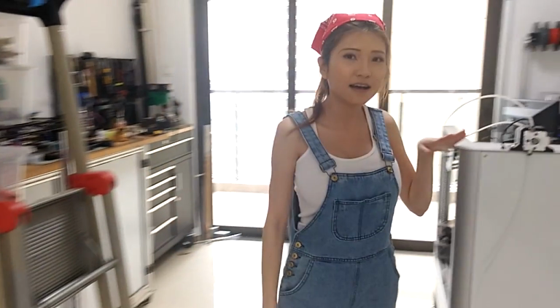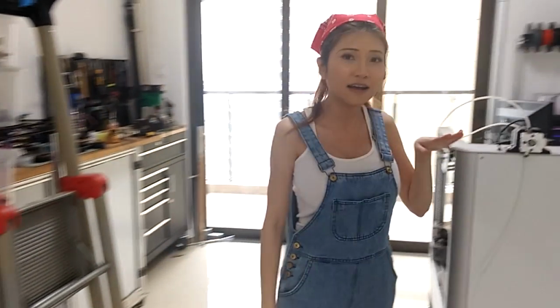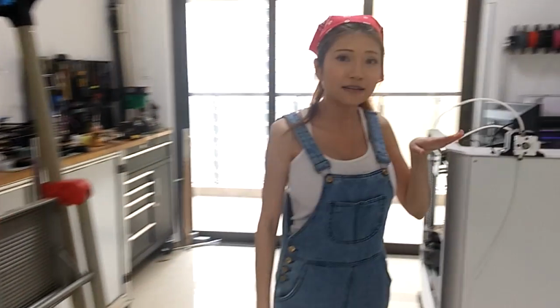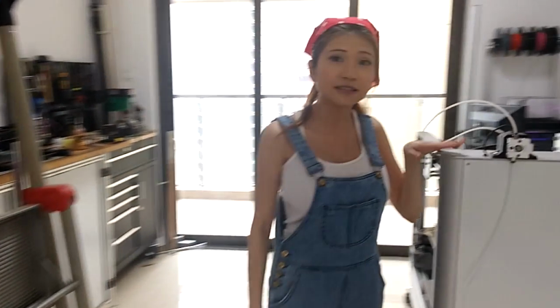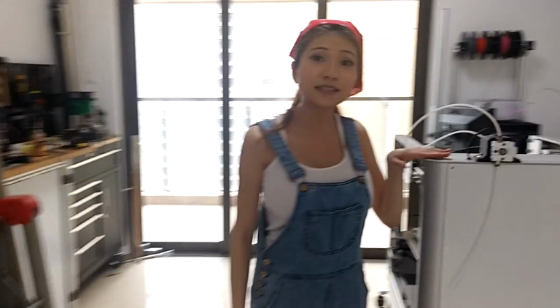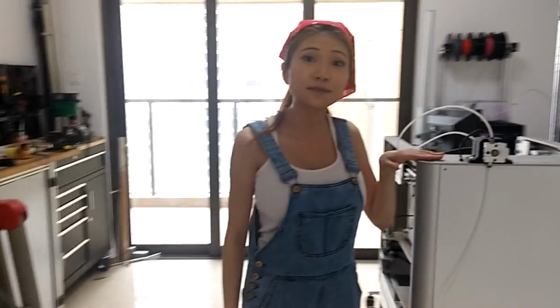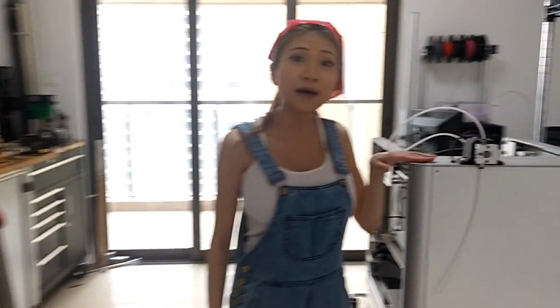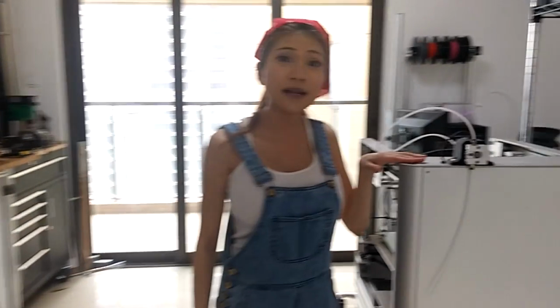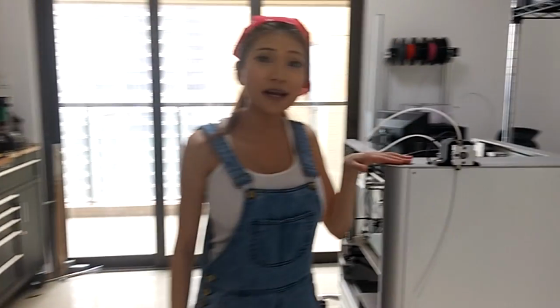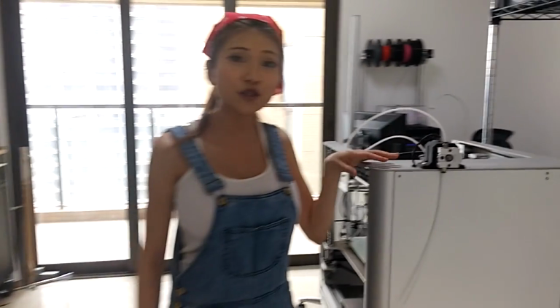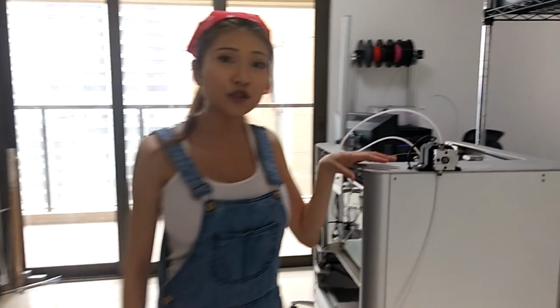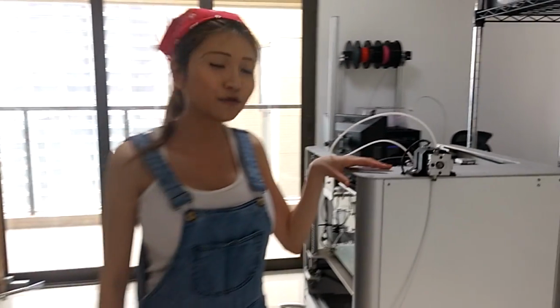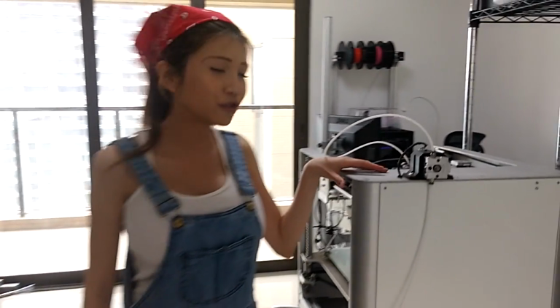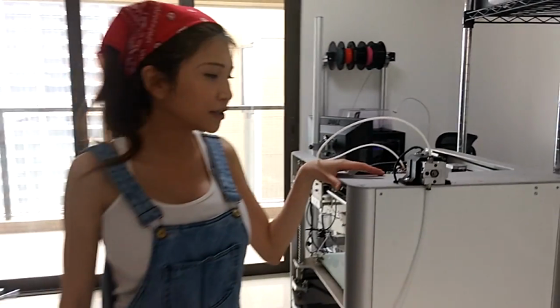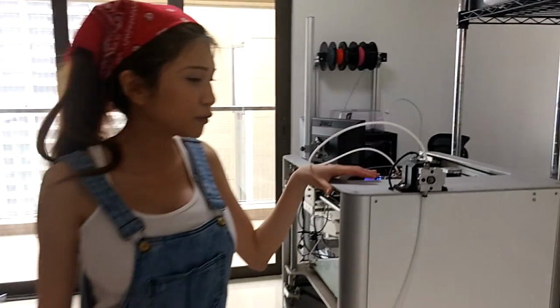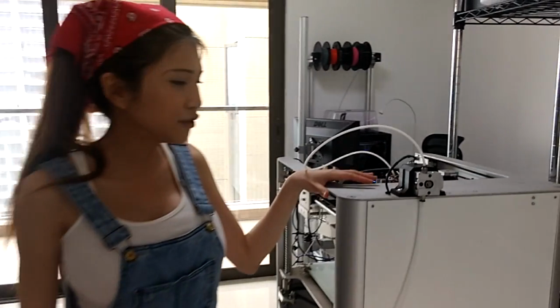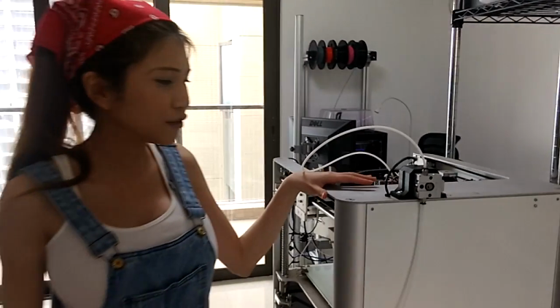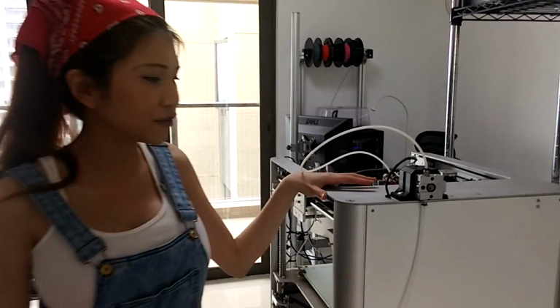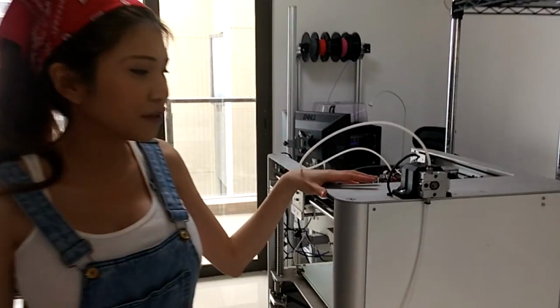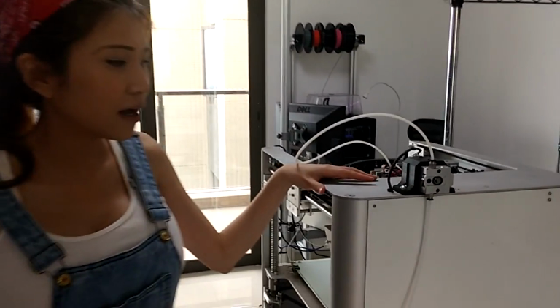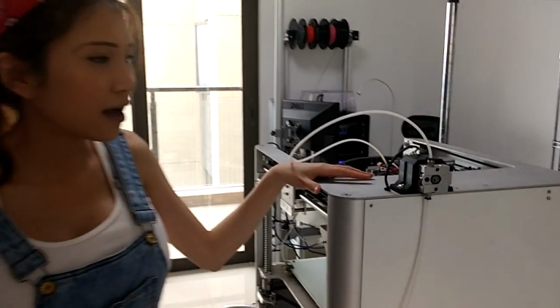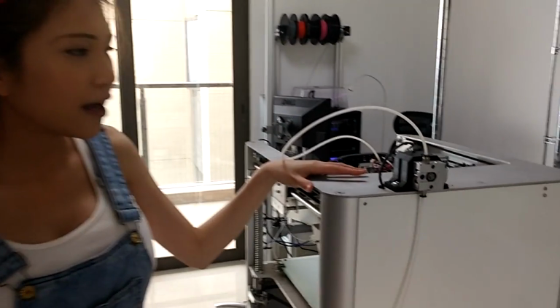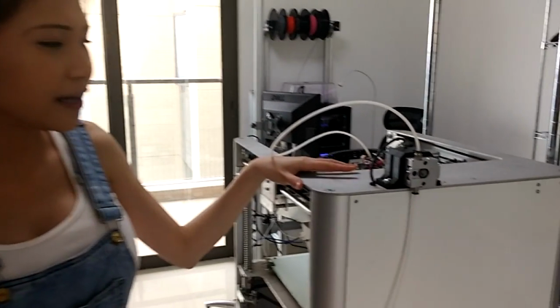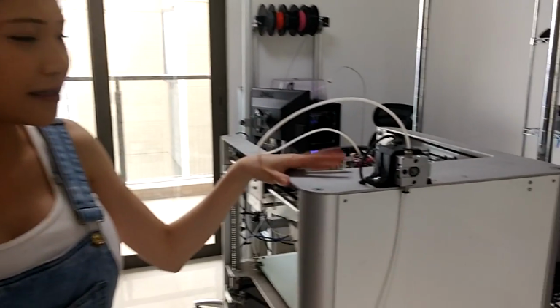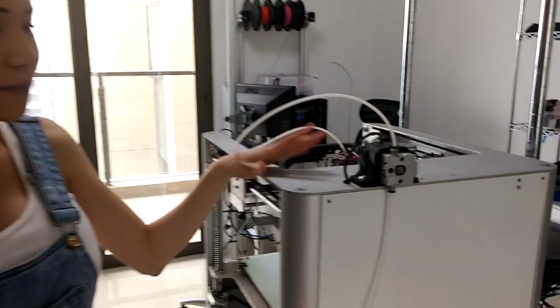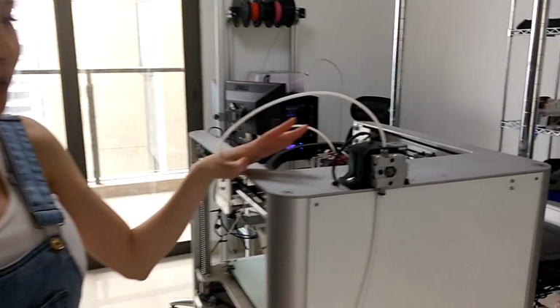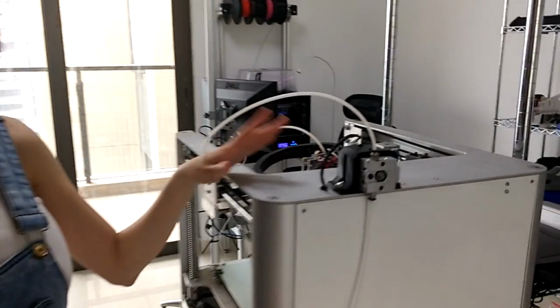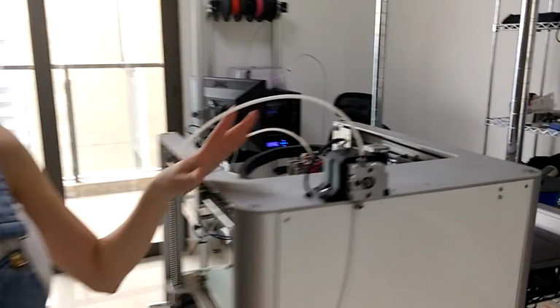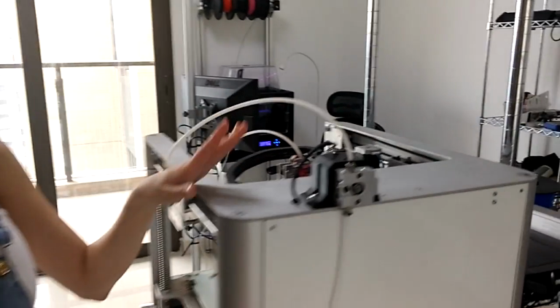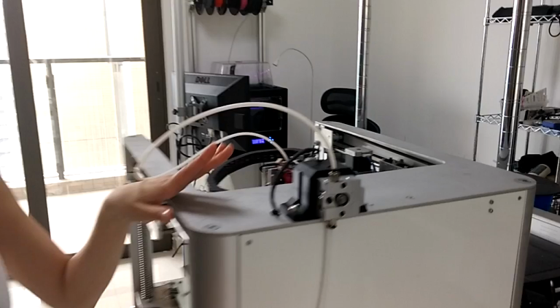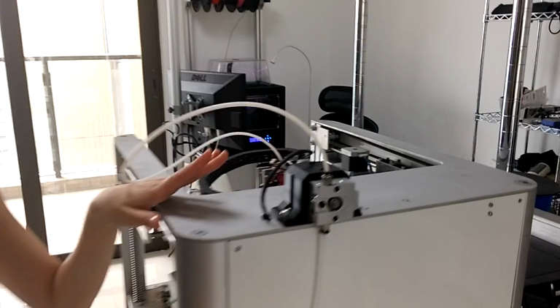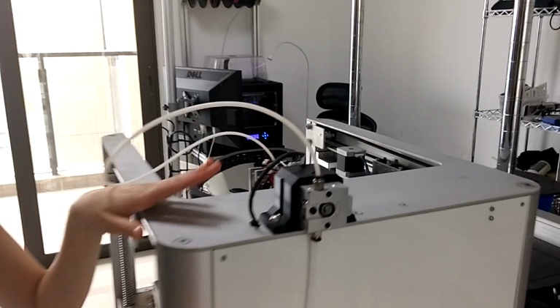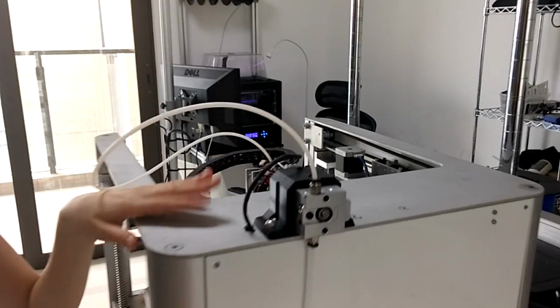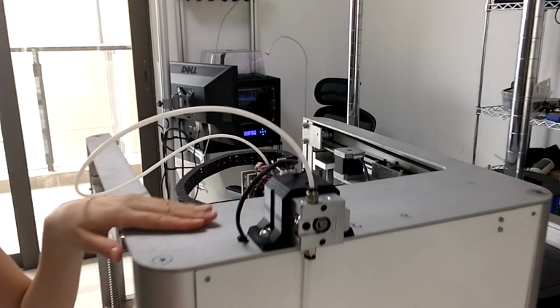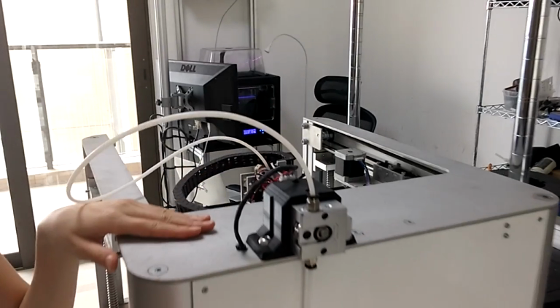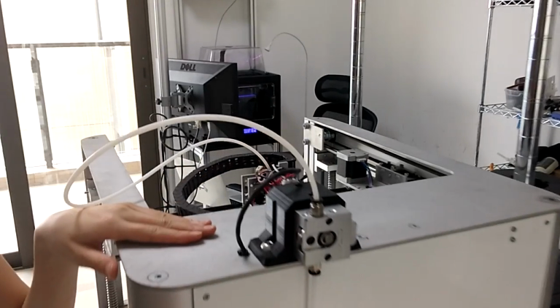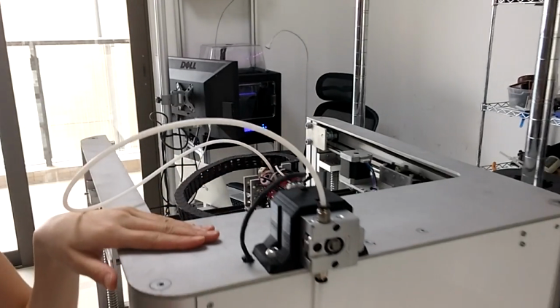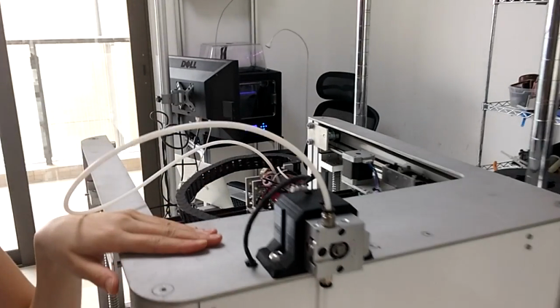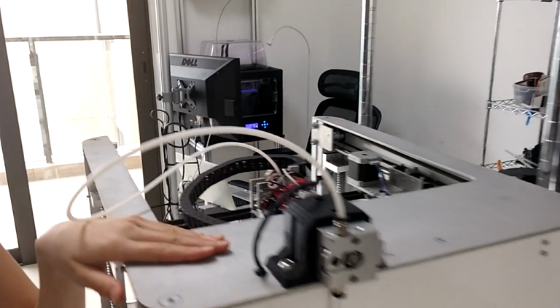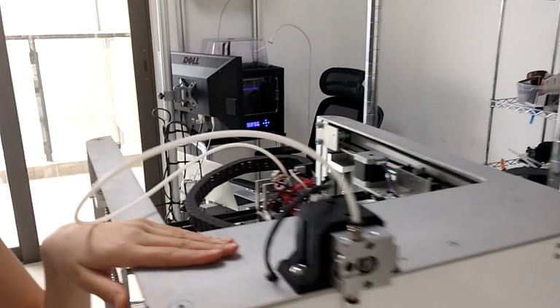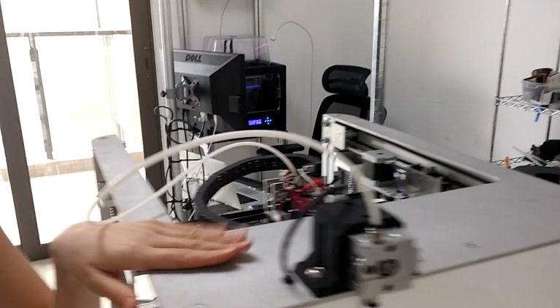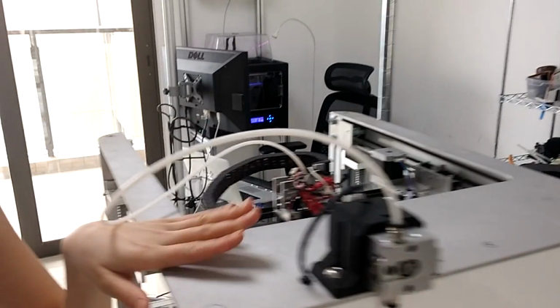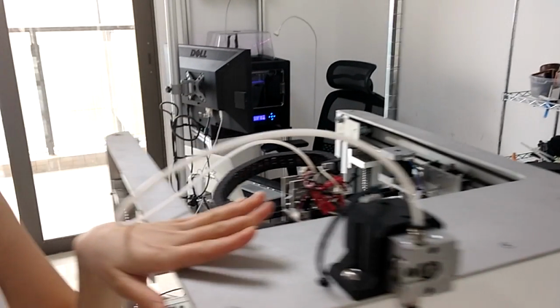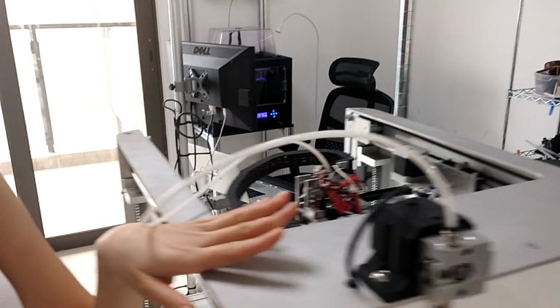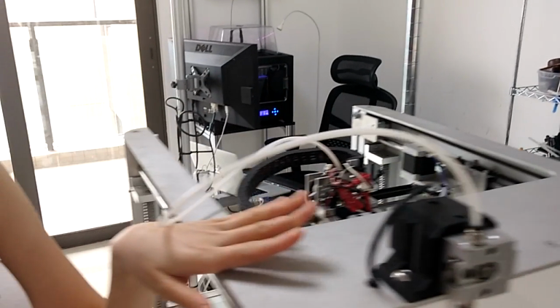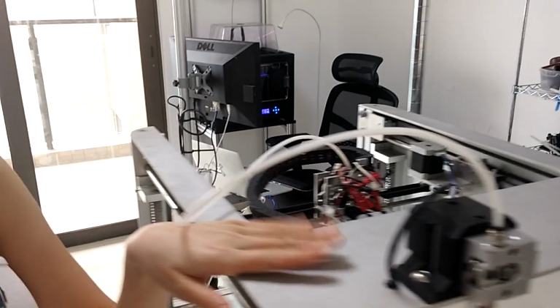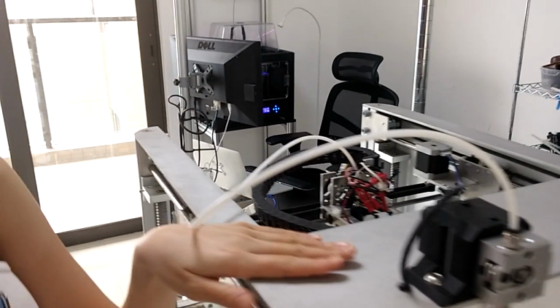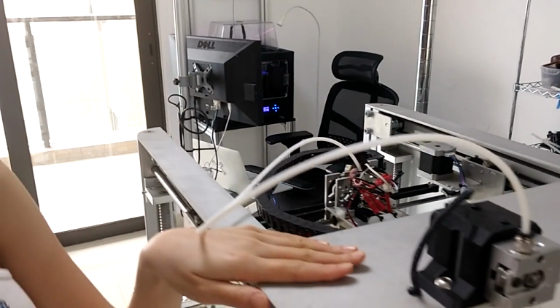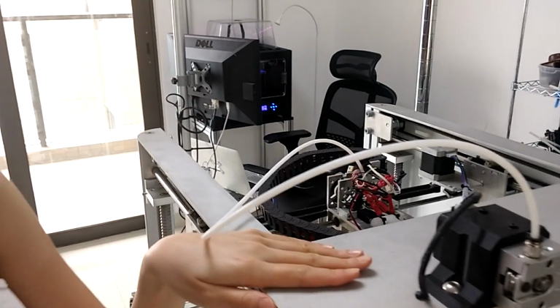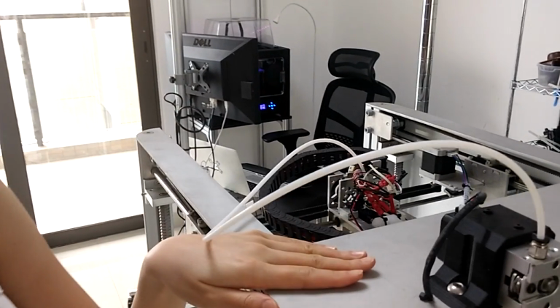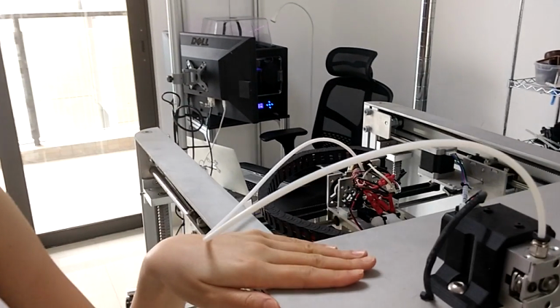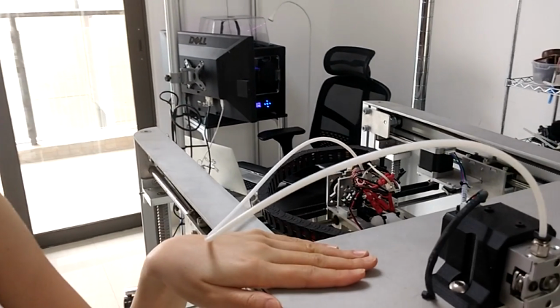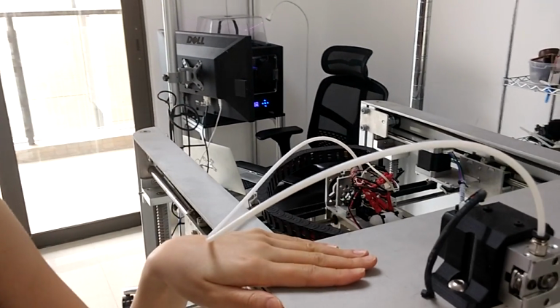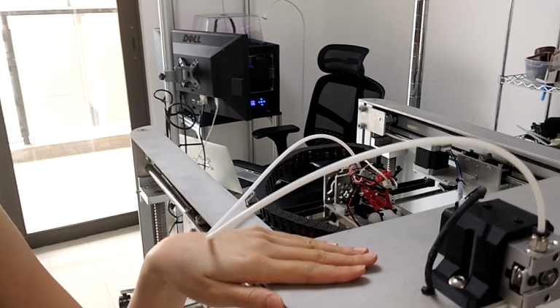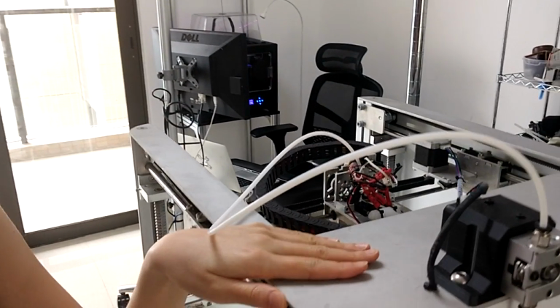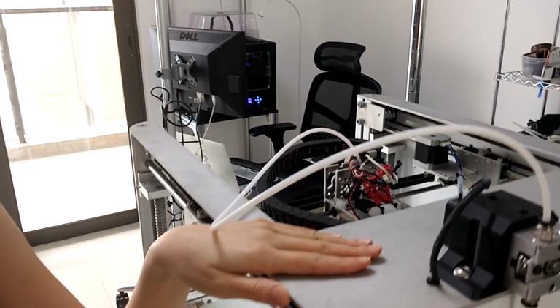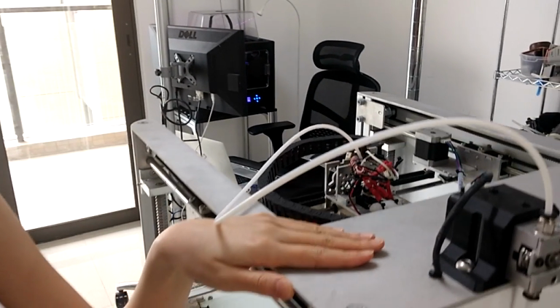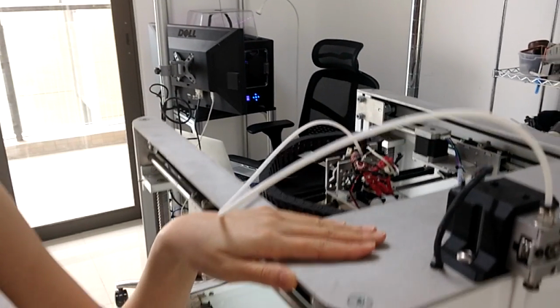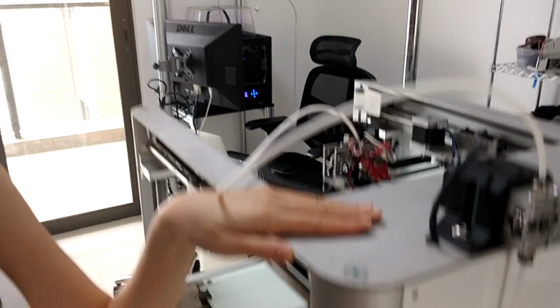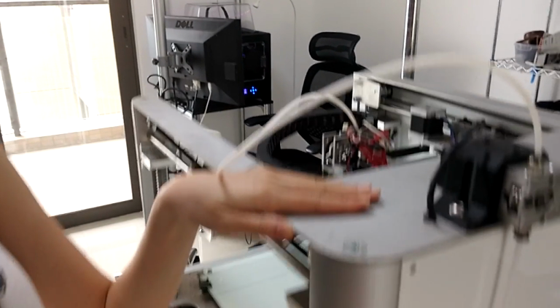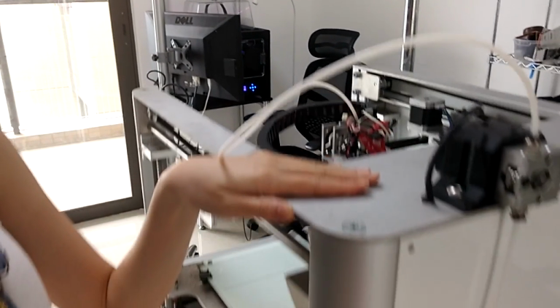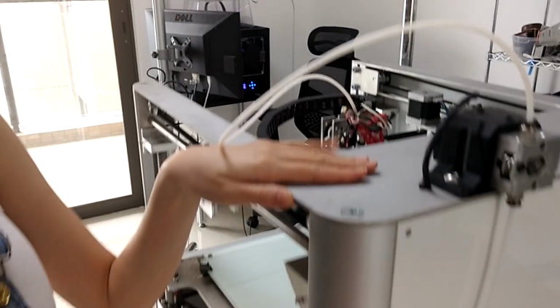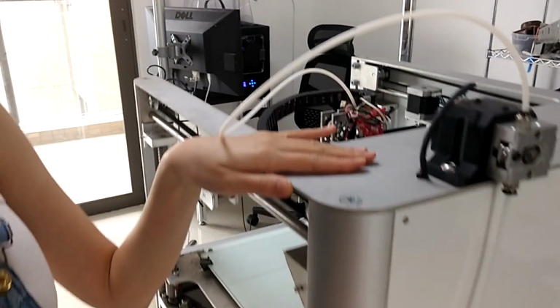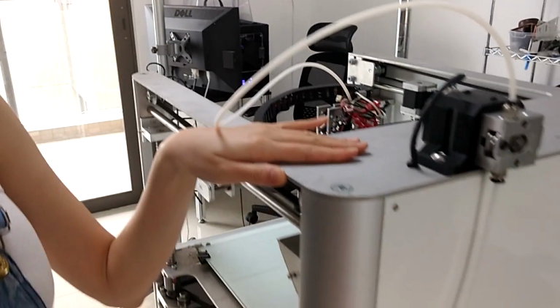This is my larger 3D printer. It's a bit slow and troublesome, so I only use it when I have to print something large.